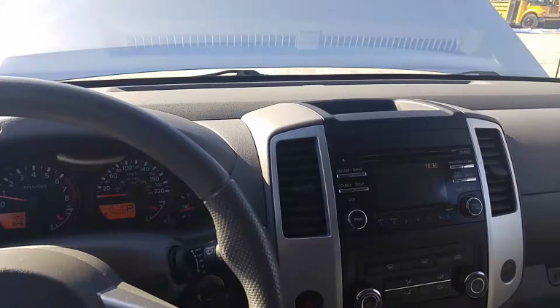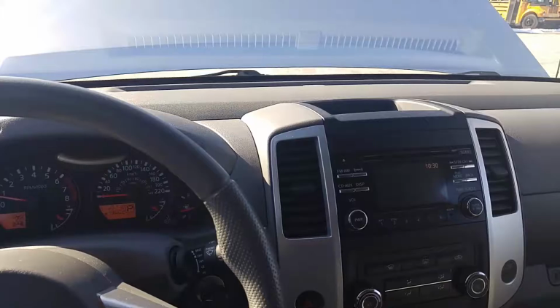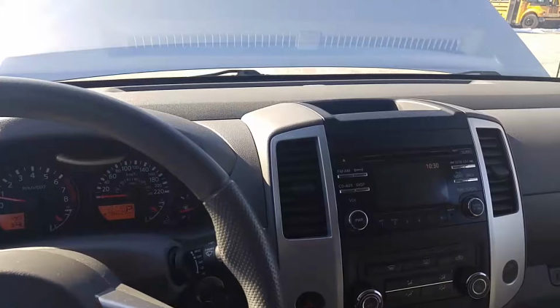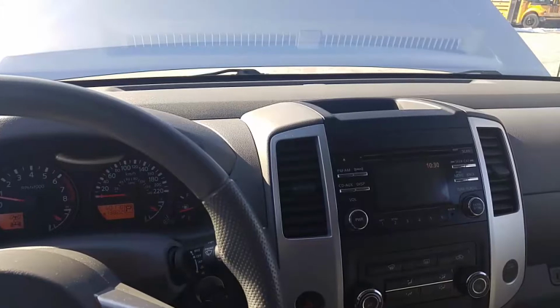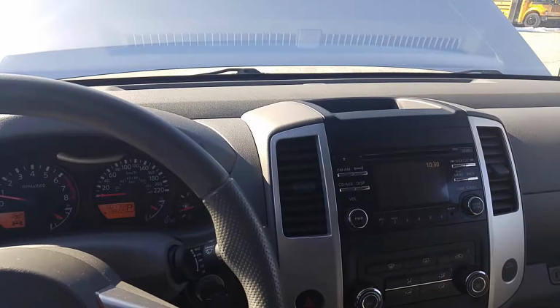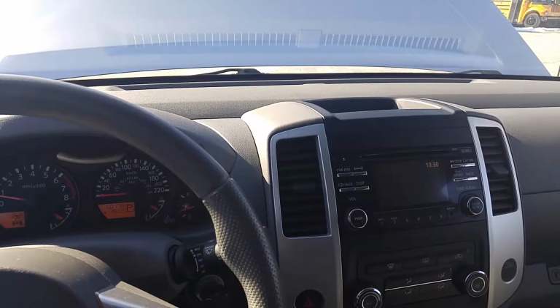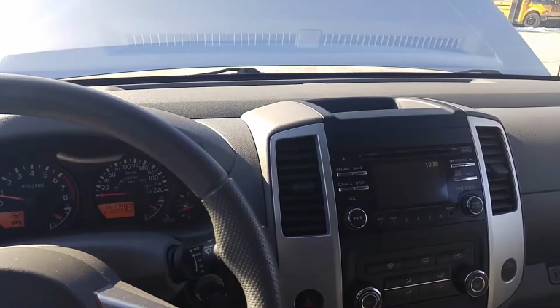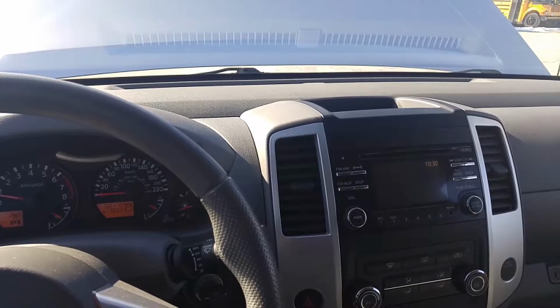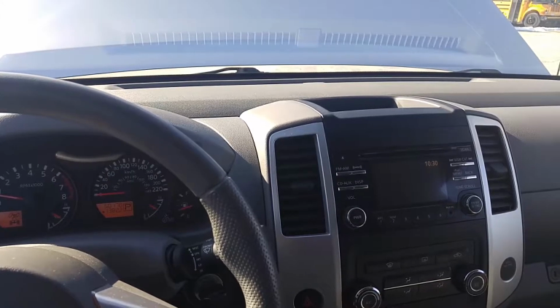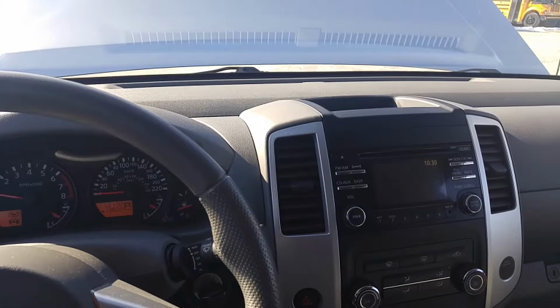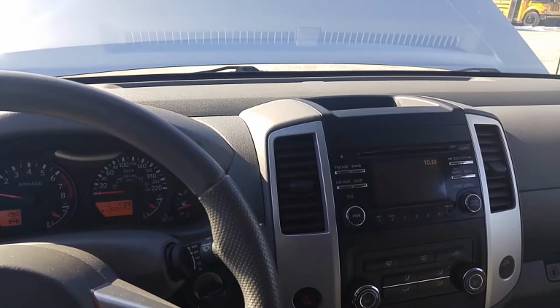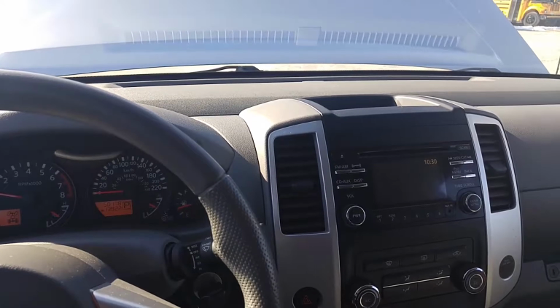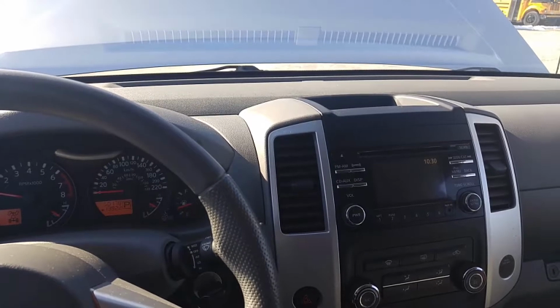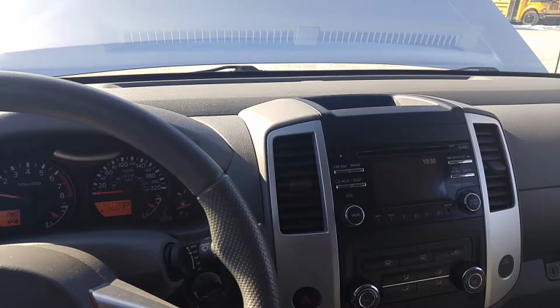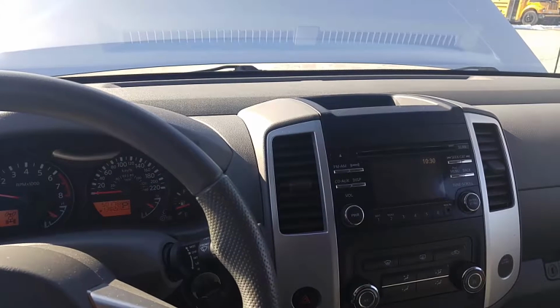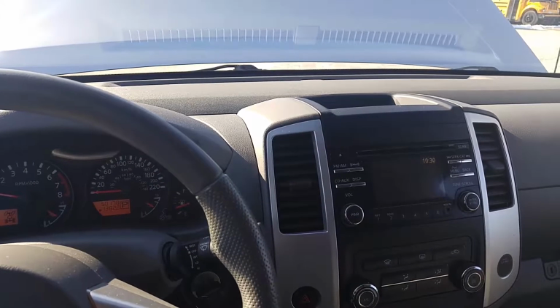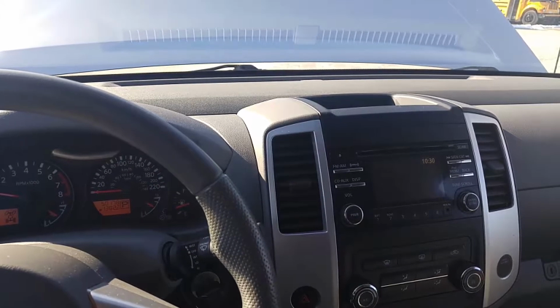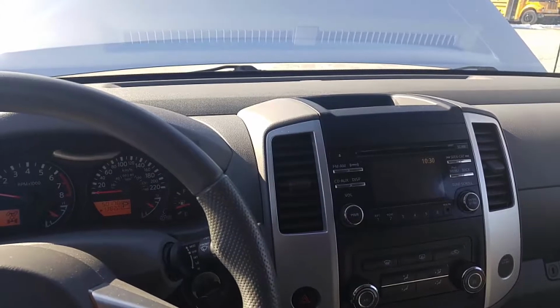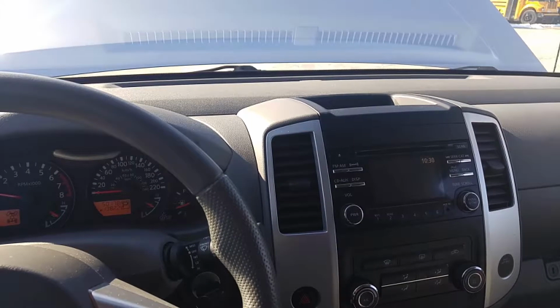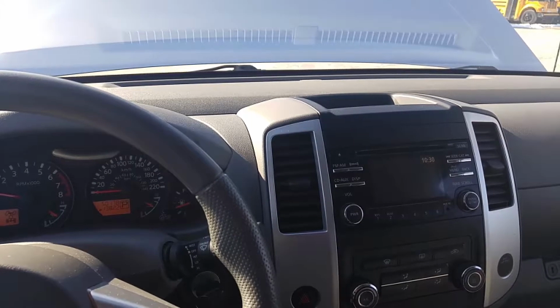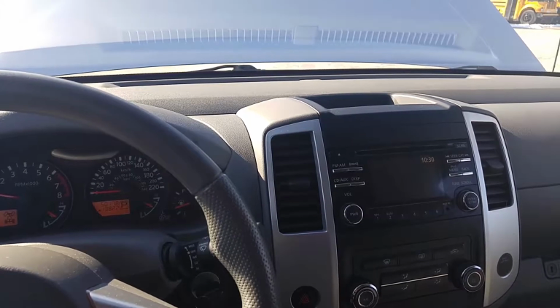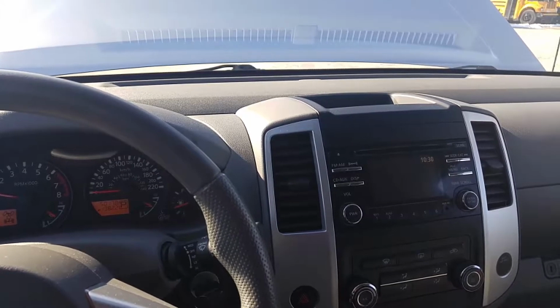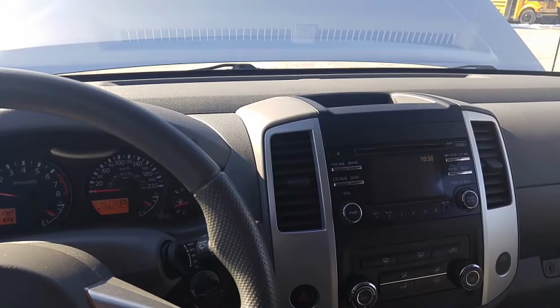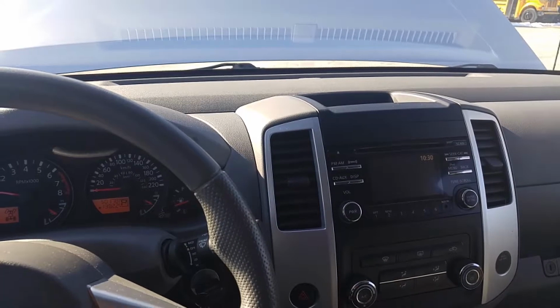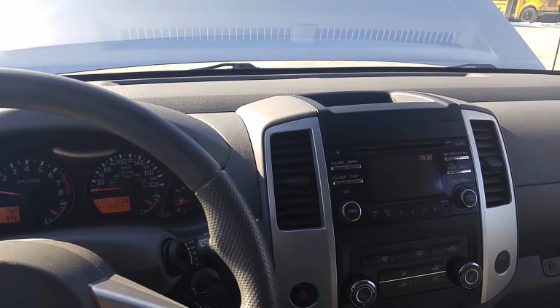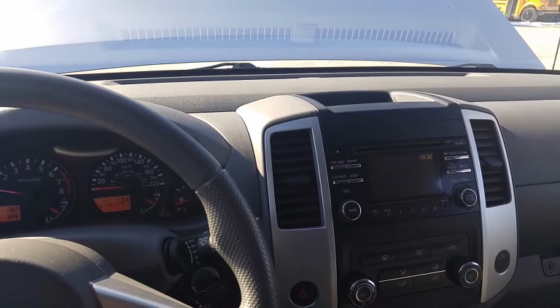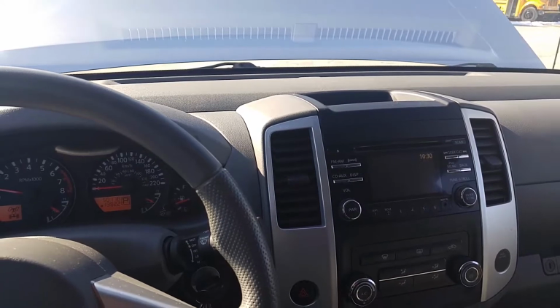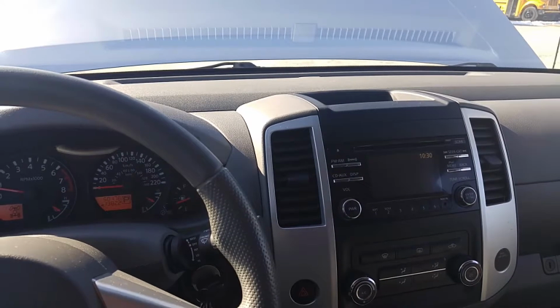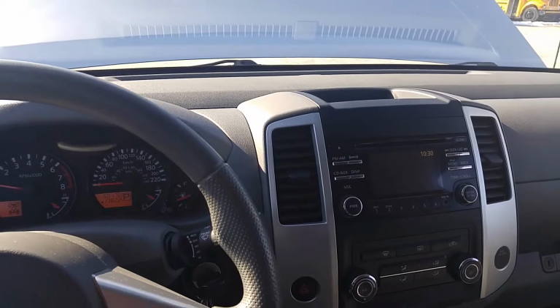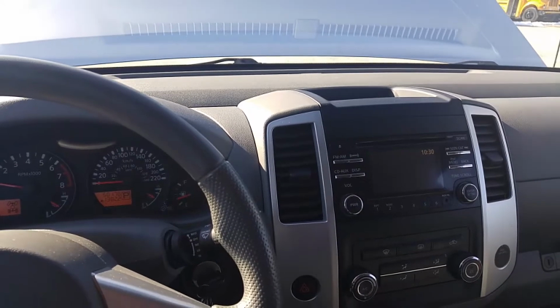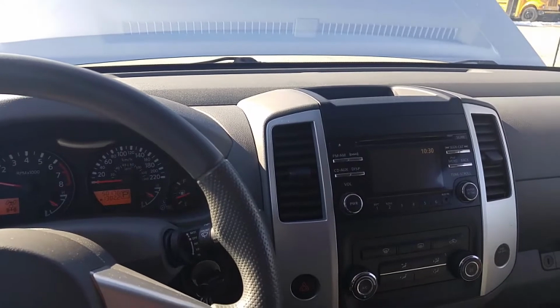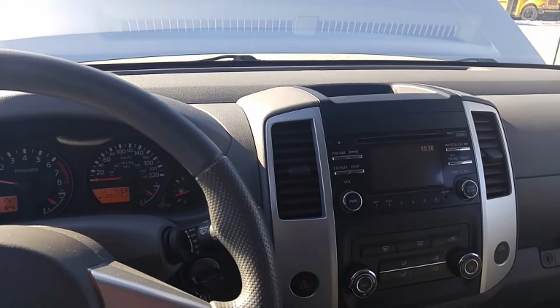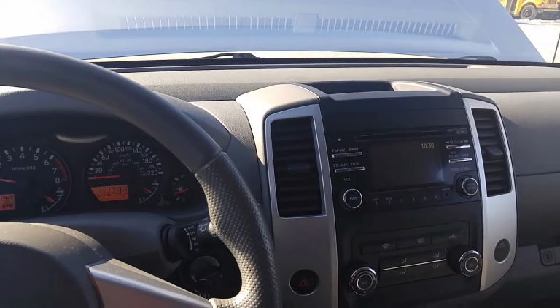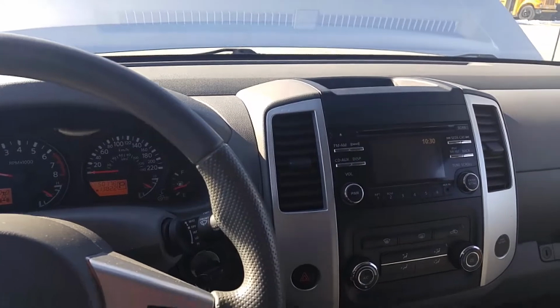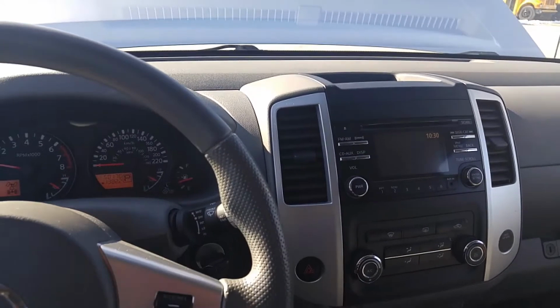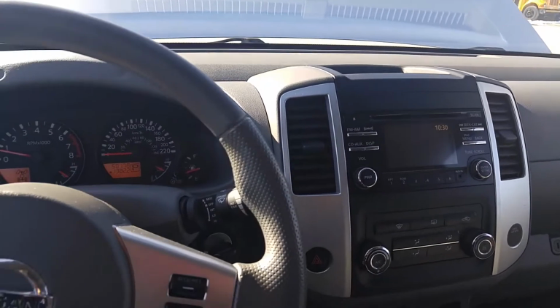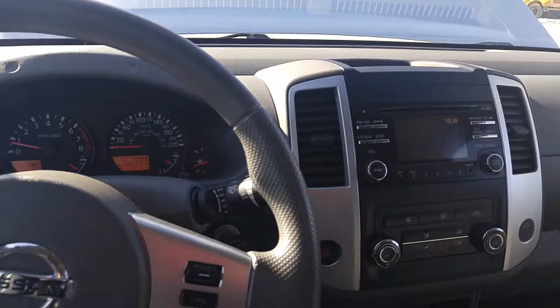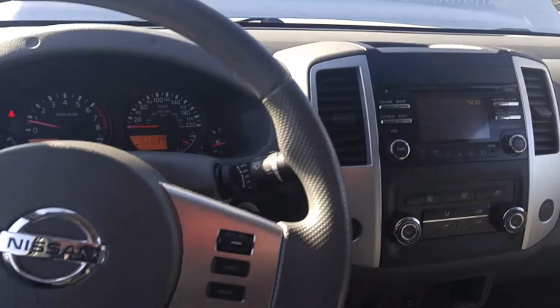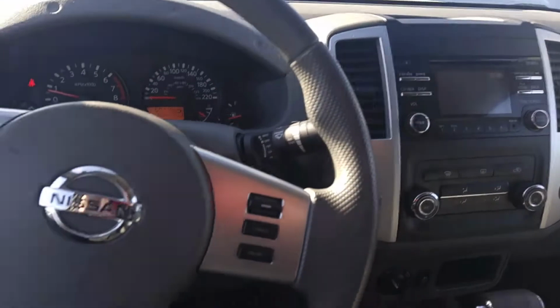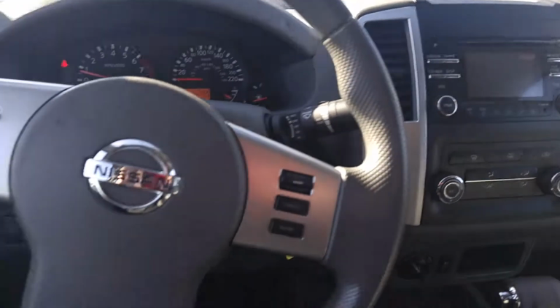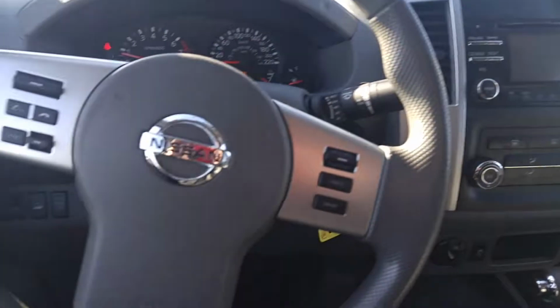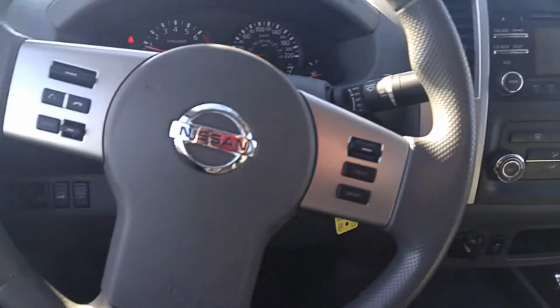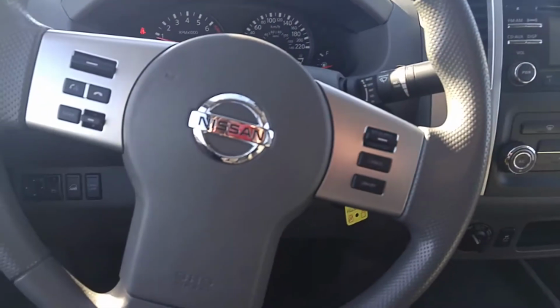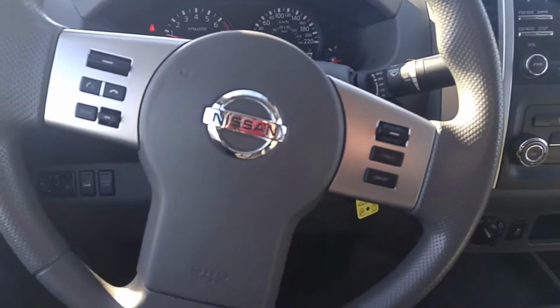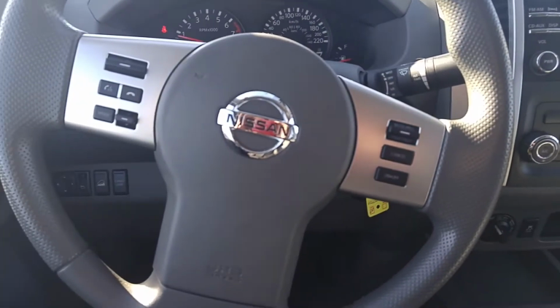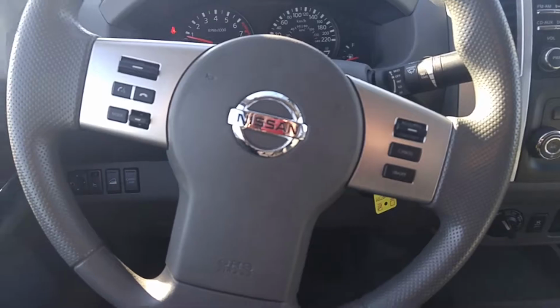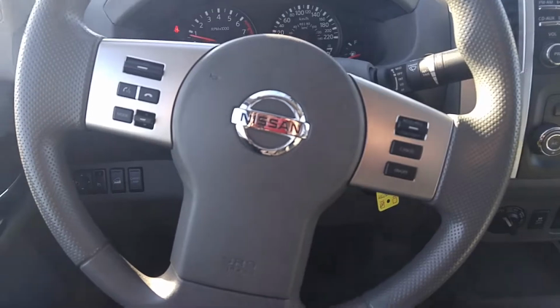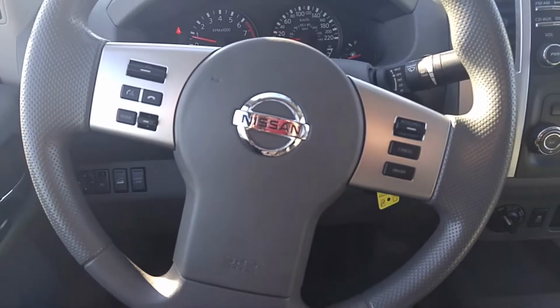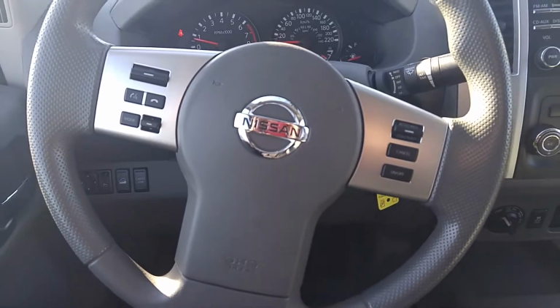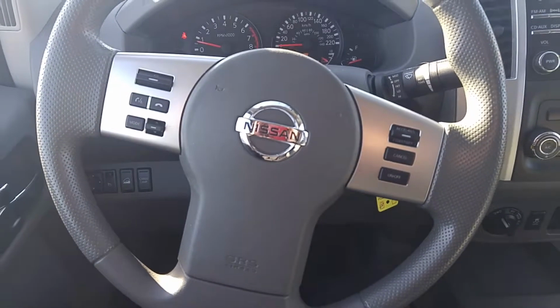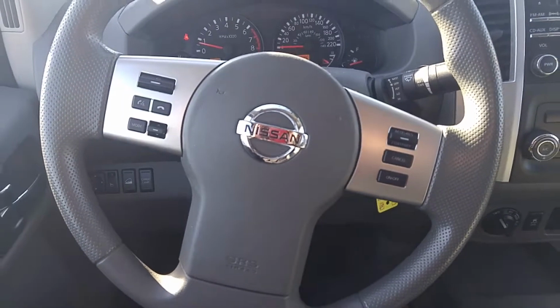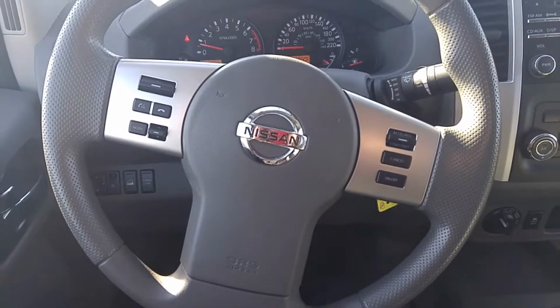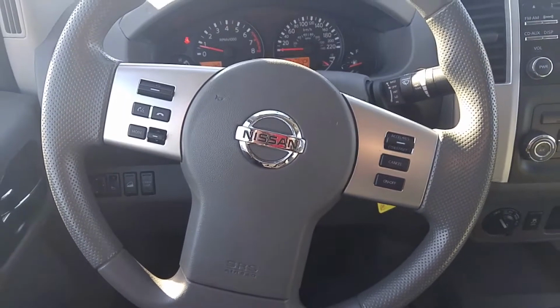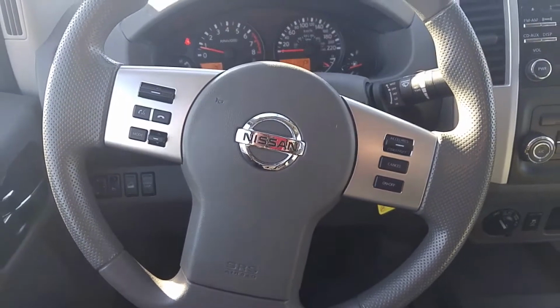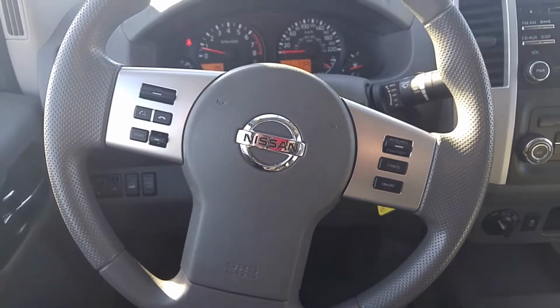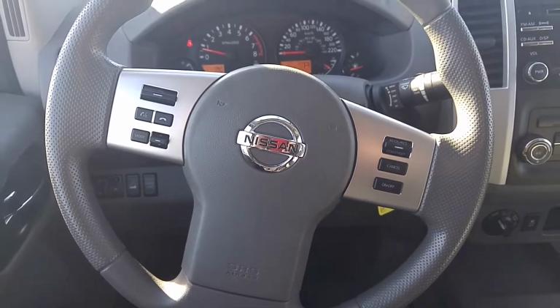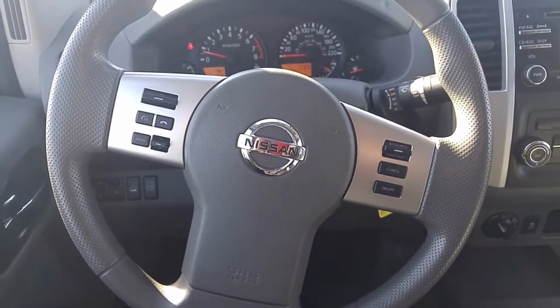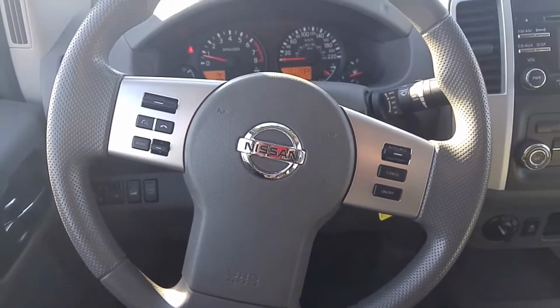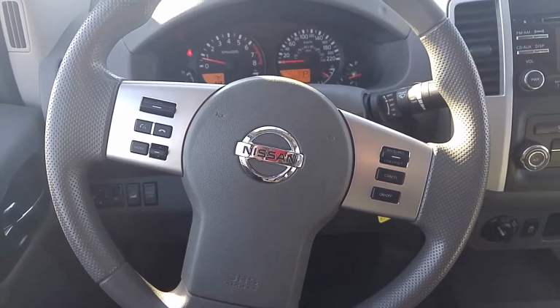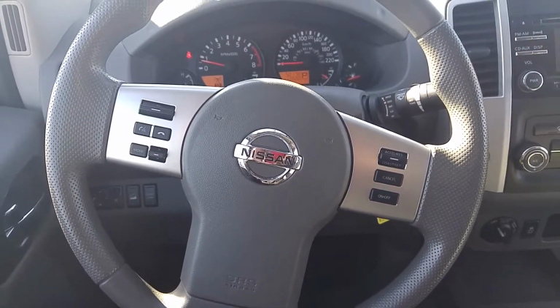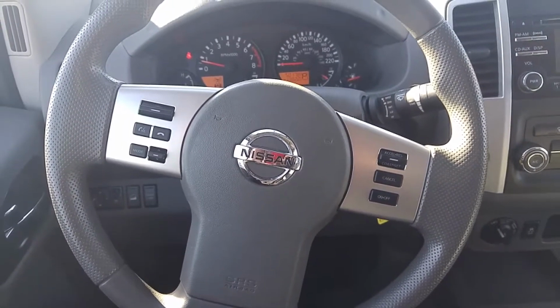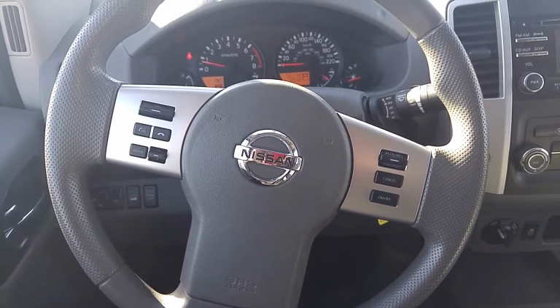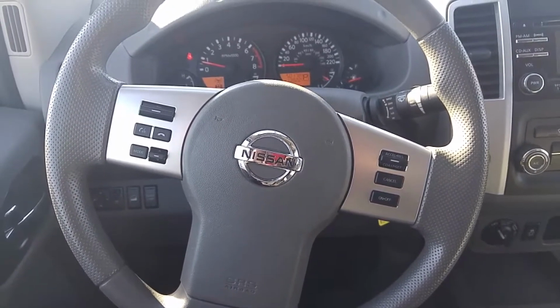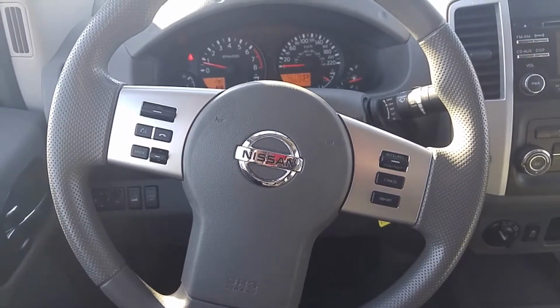How are you doing today? This is Dylan from Coburg Nissan and I'm here to show you the Nissan Frontier that you'd inquired about.